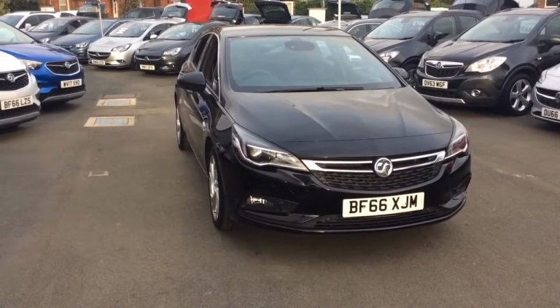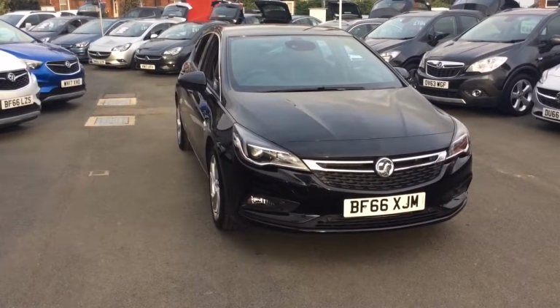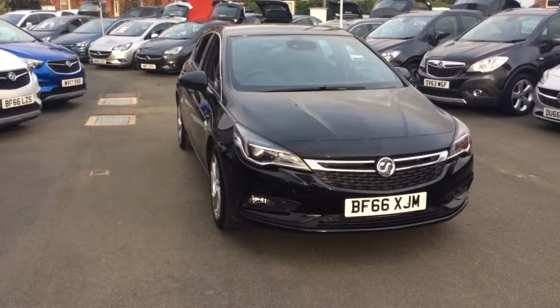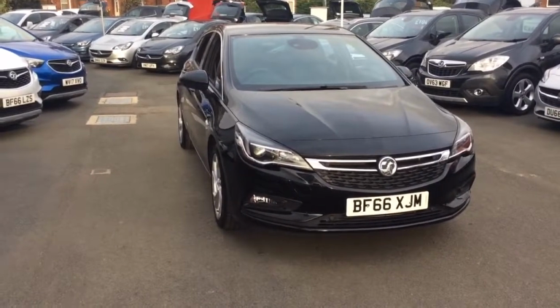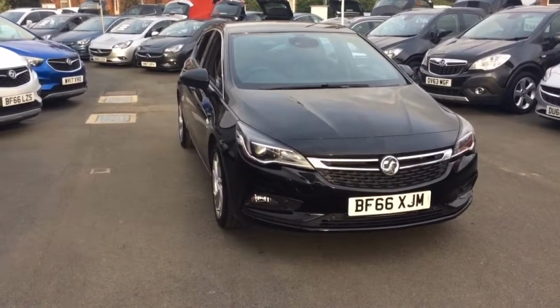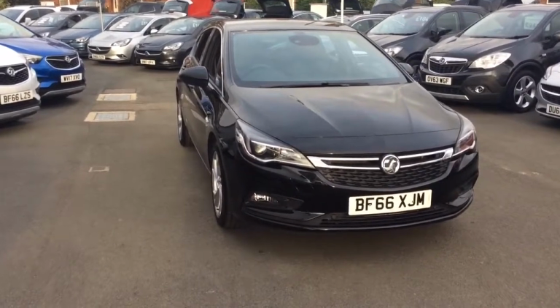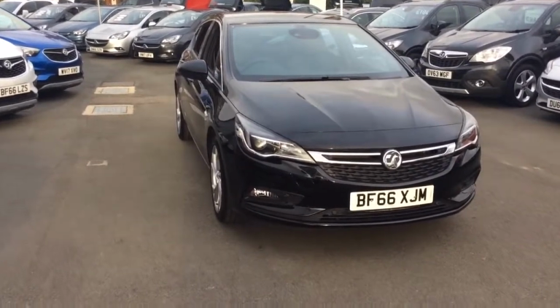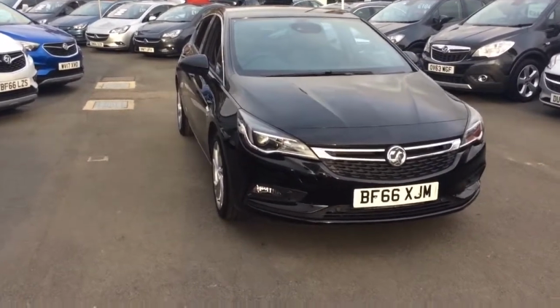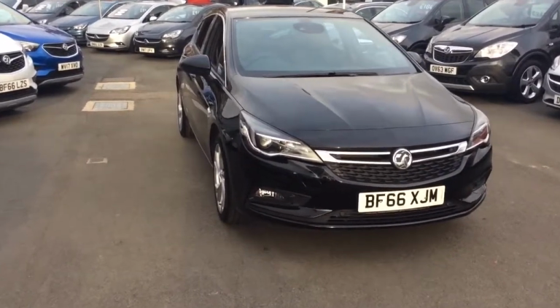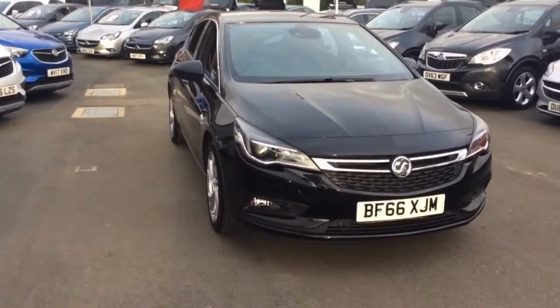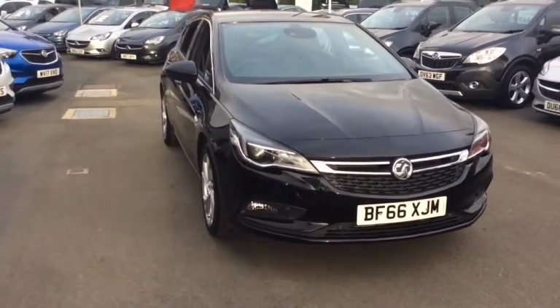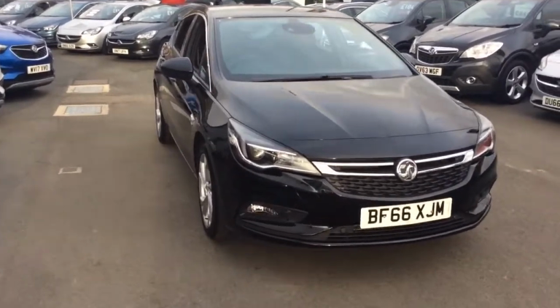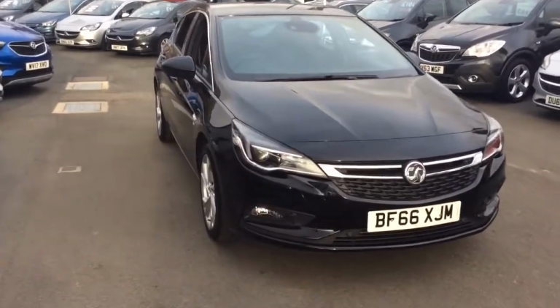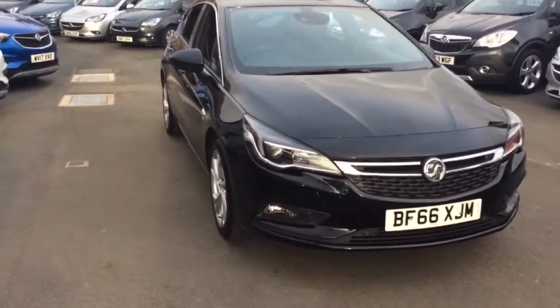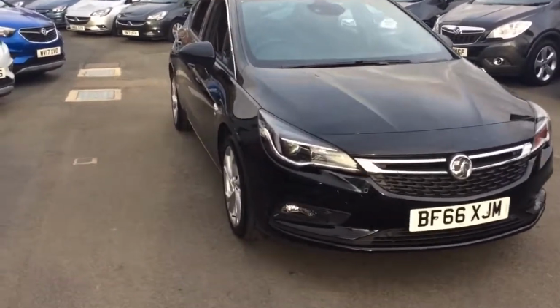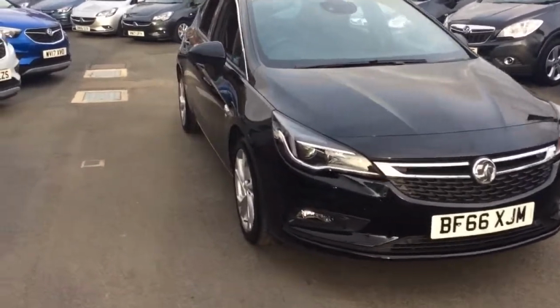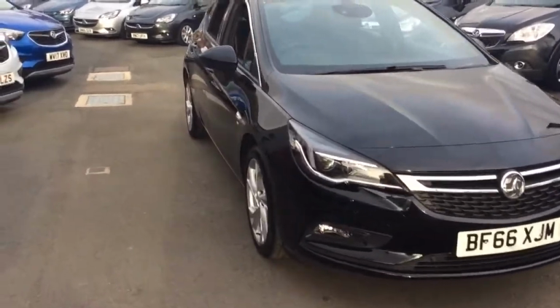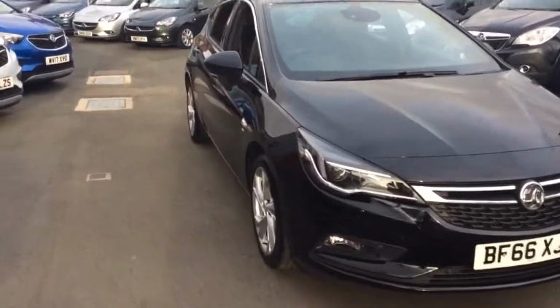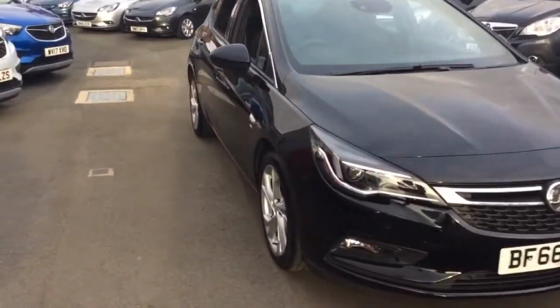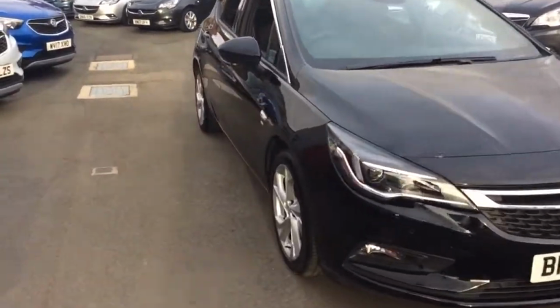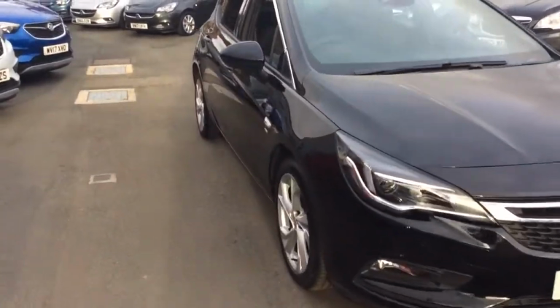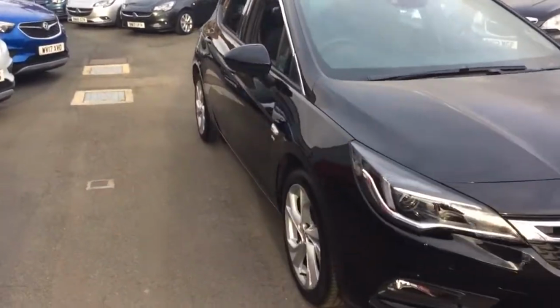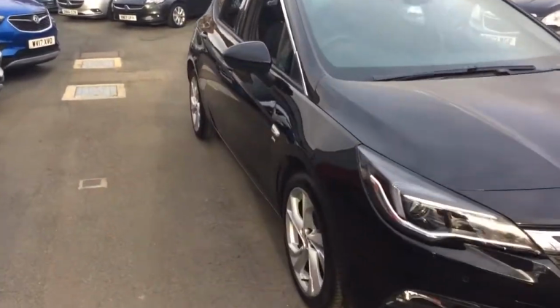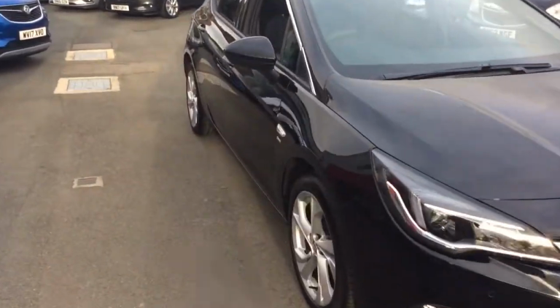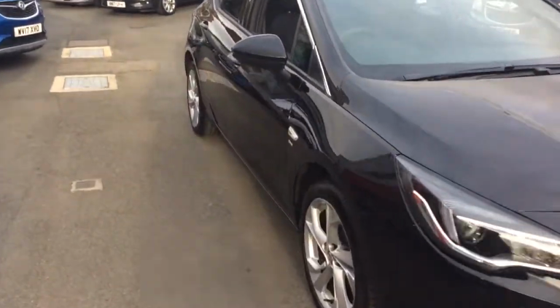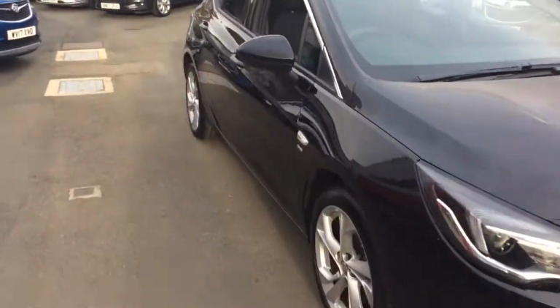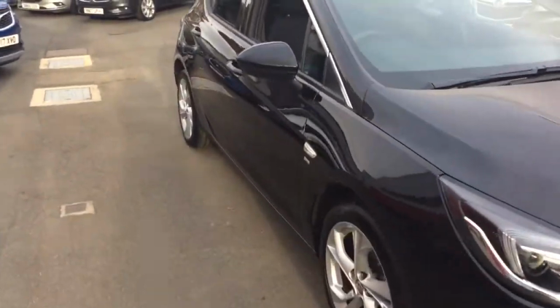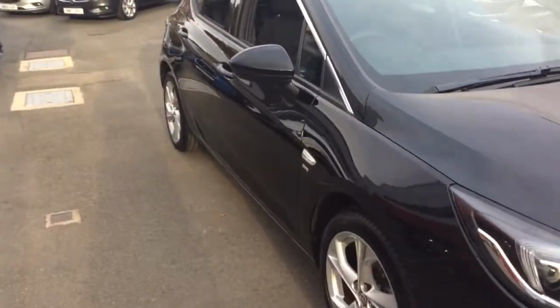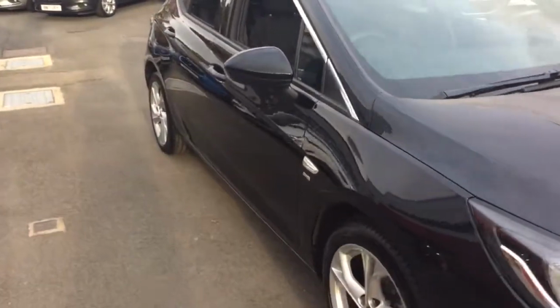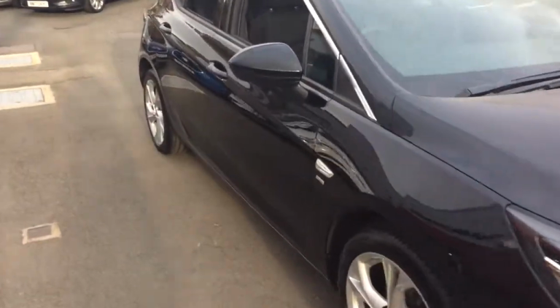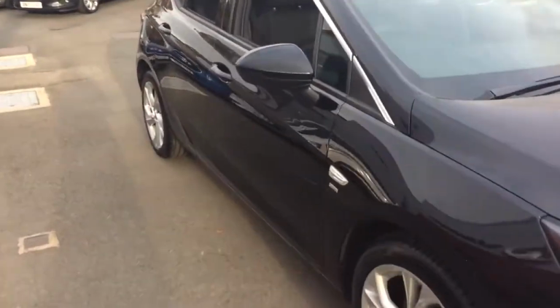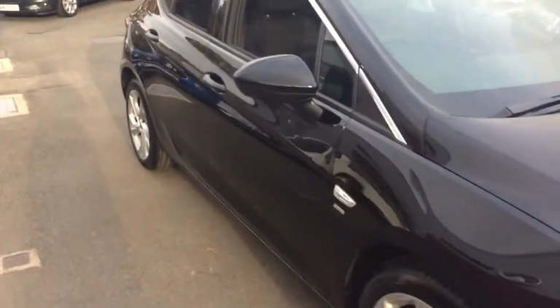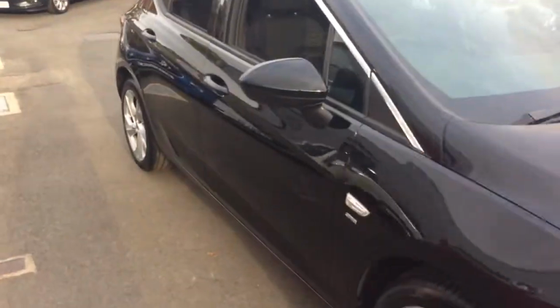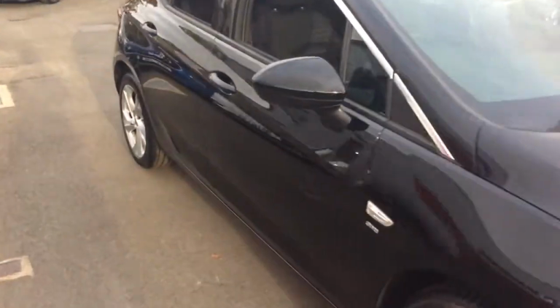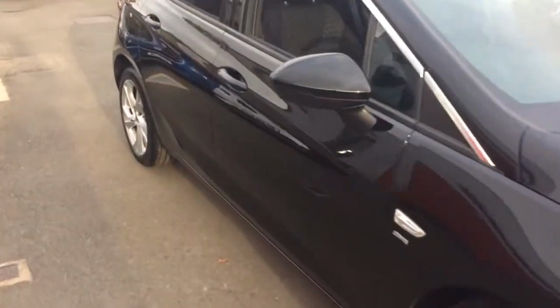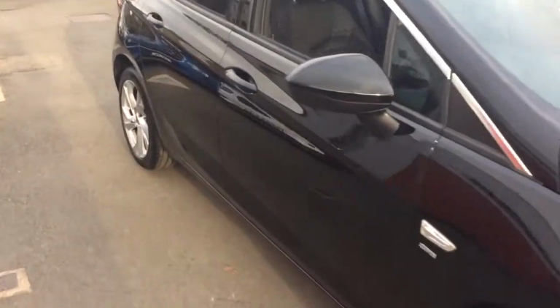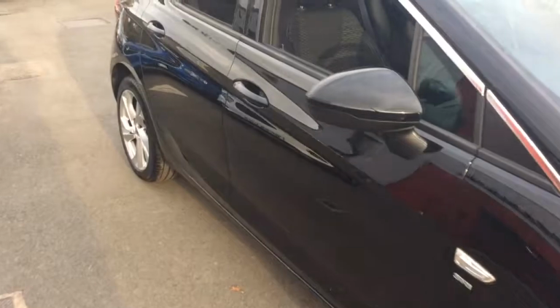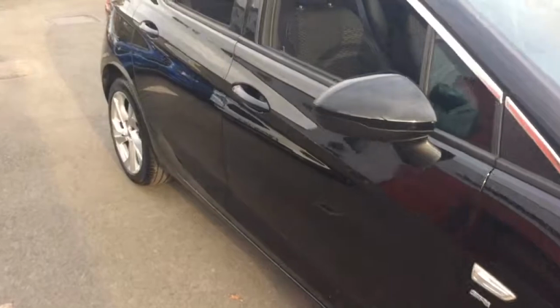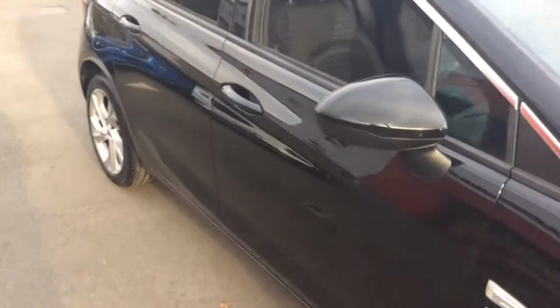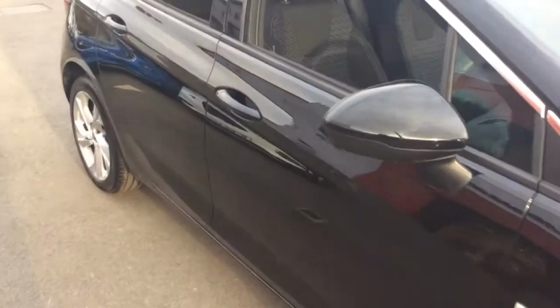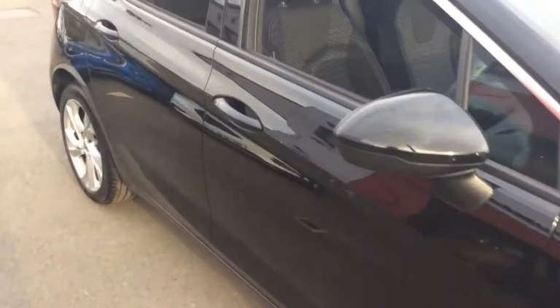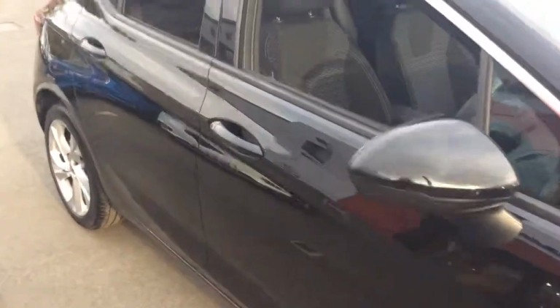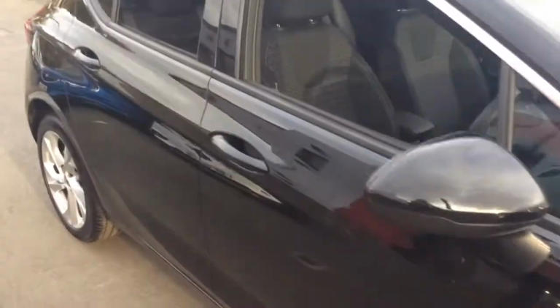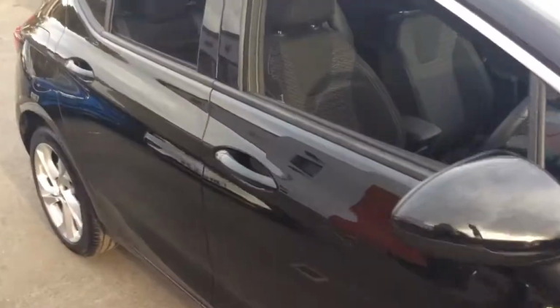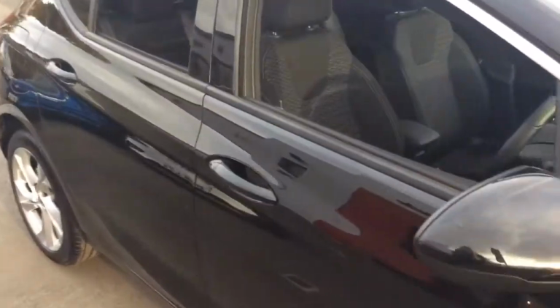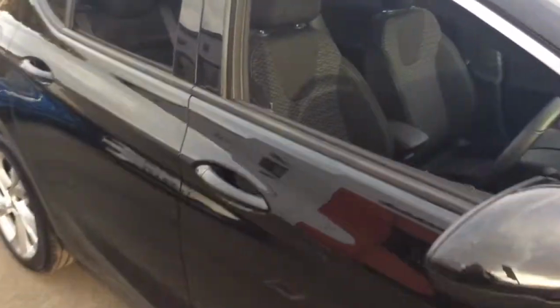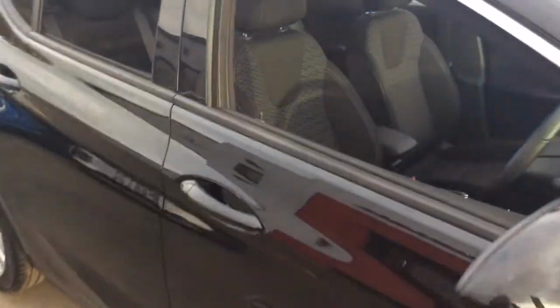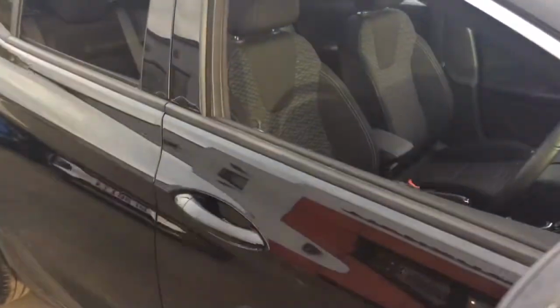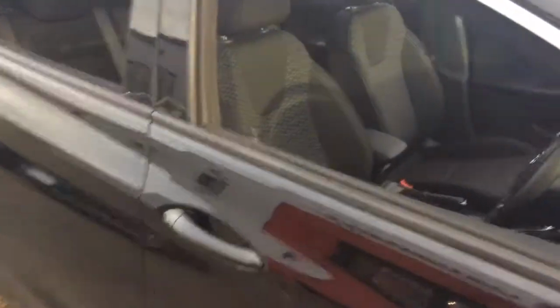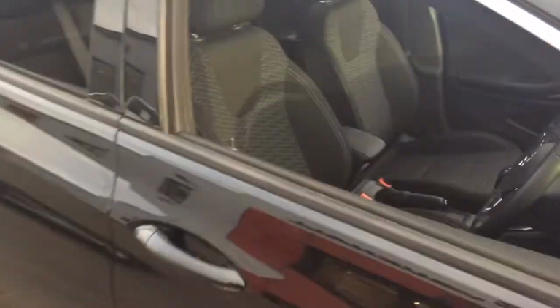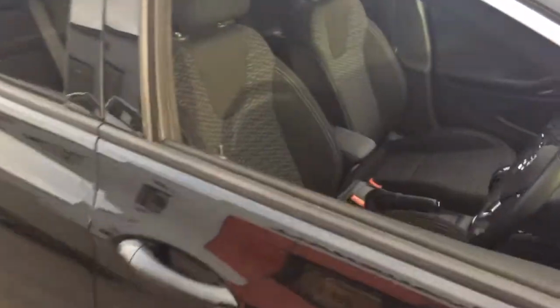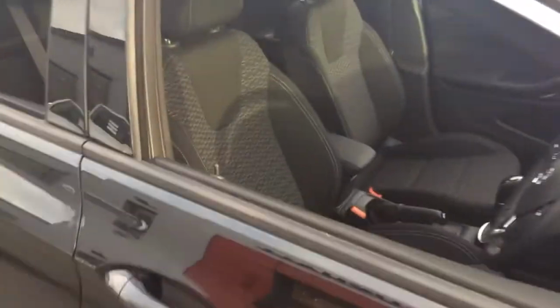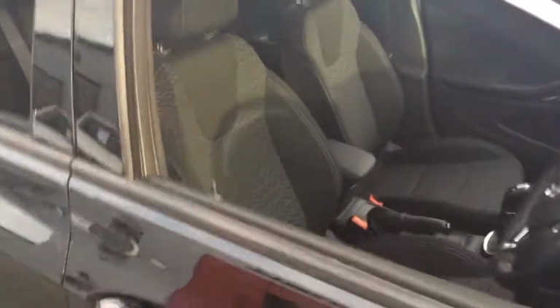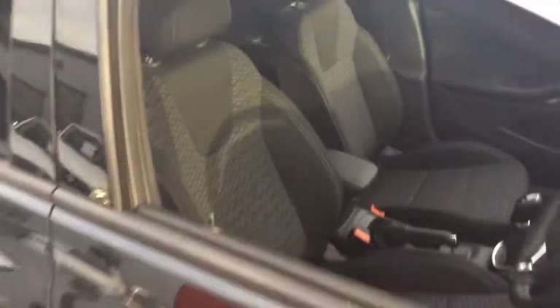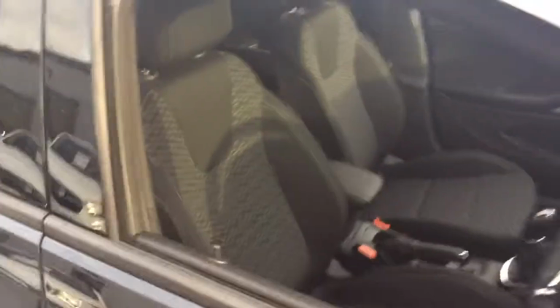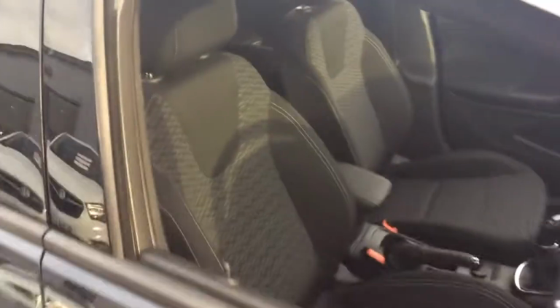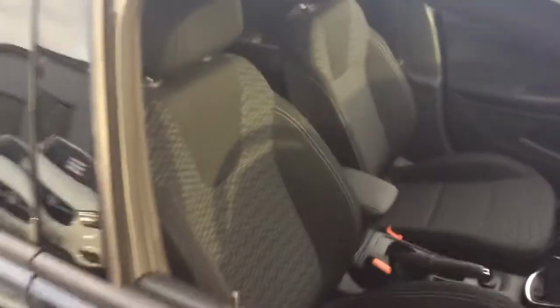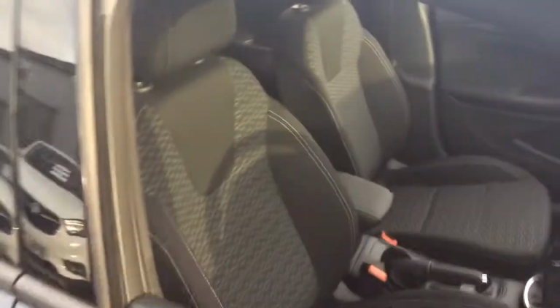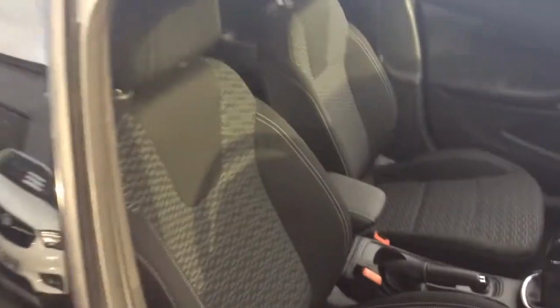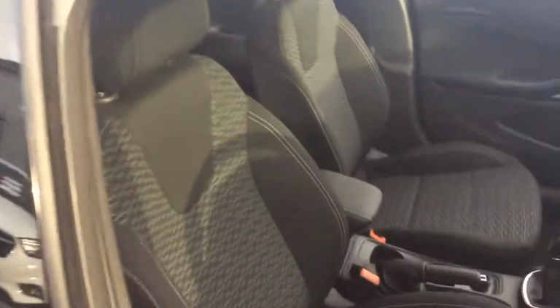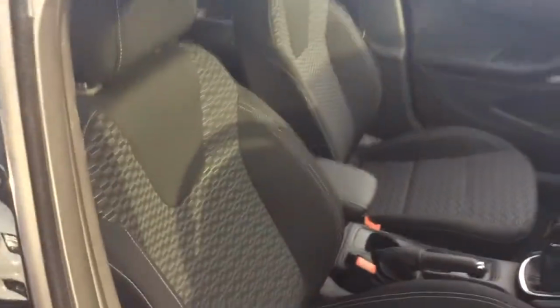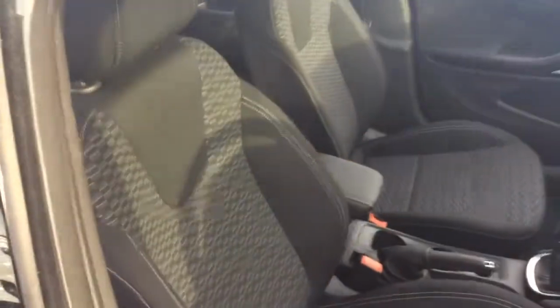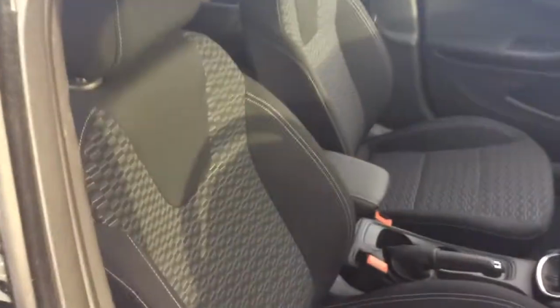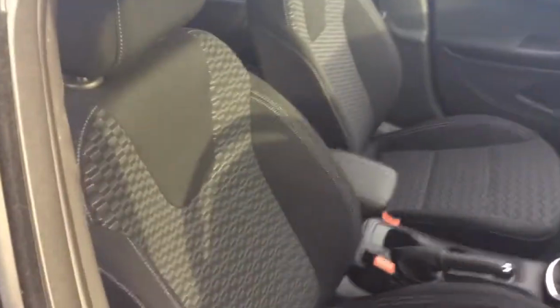This vehicle is finished in mineral black, full body coloured exterior, and comes with LED daytime running lights as well as 17 inch alloy wheels.